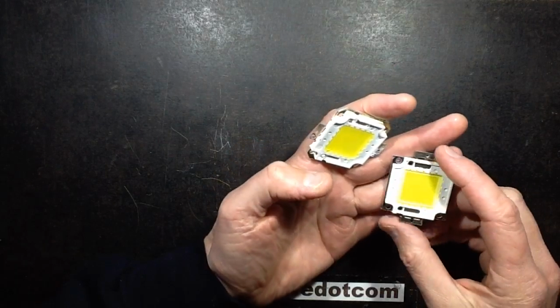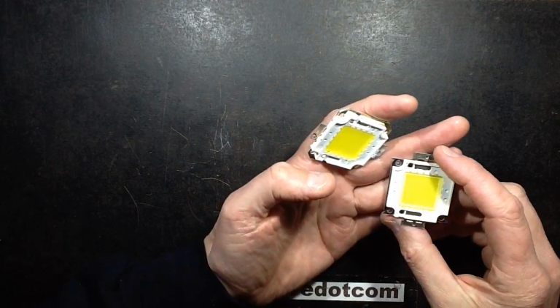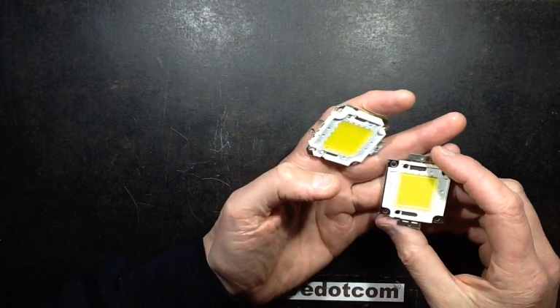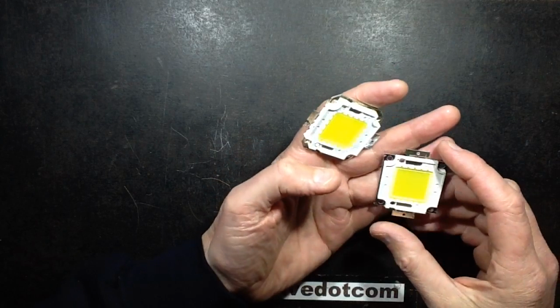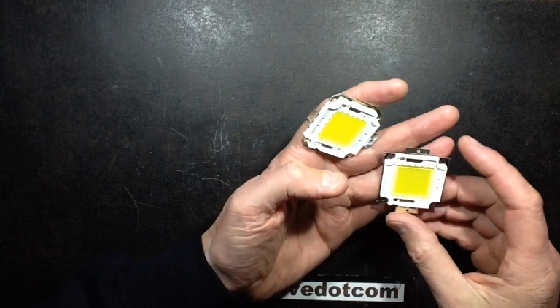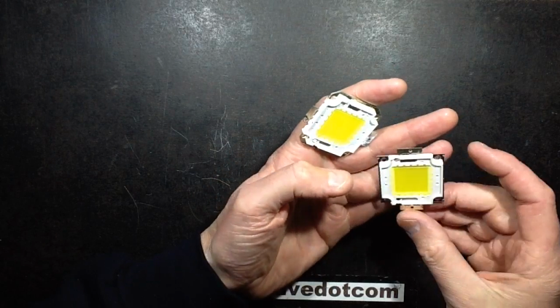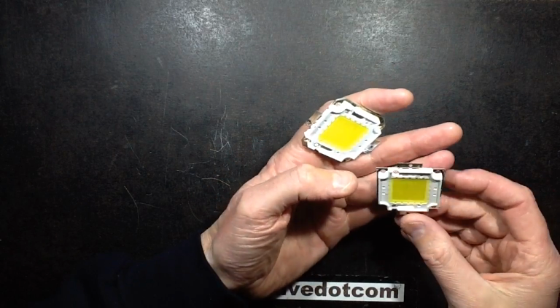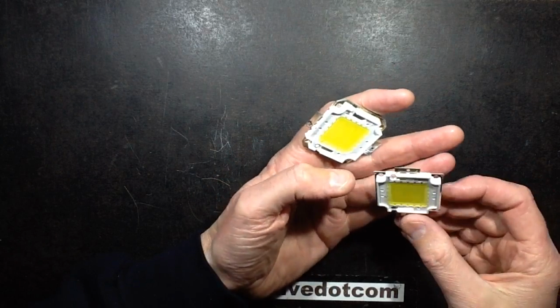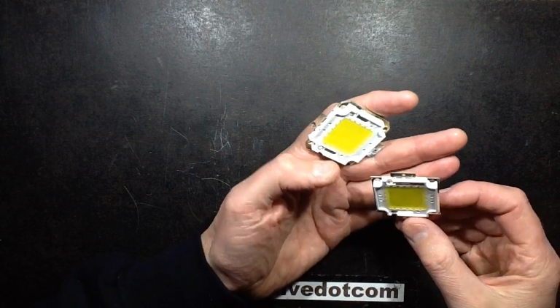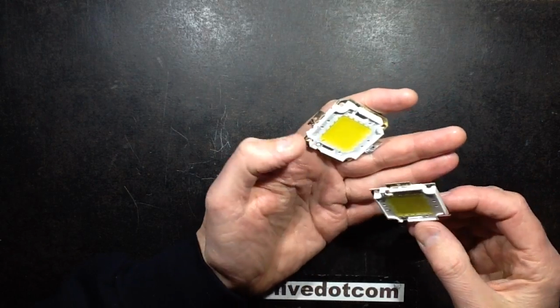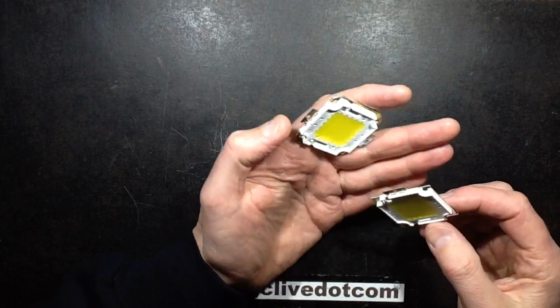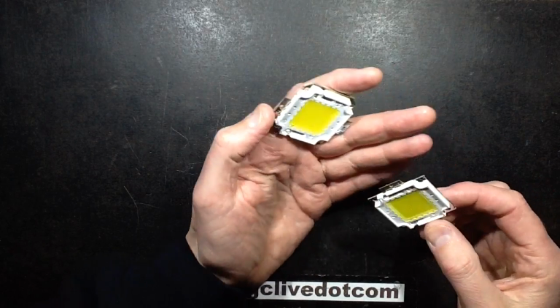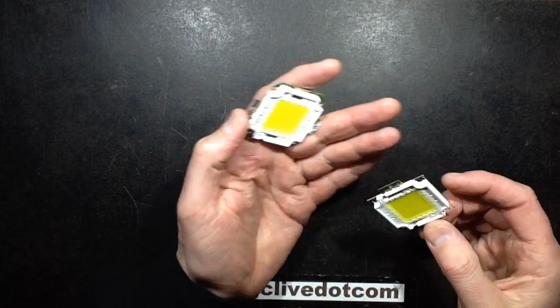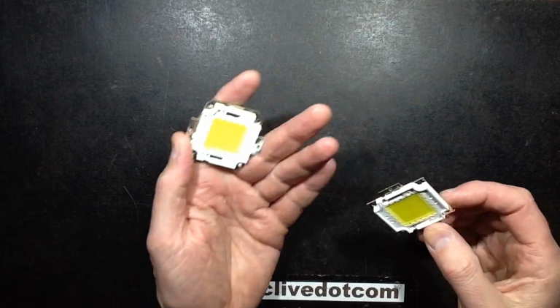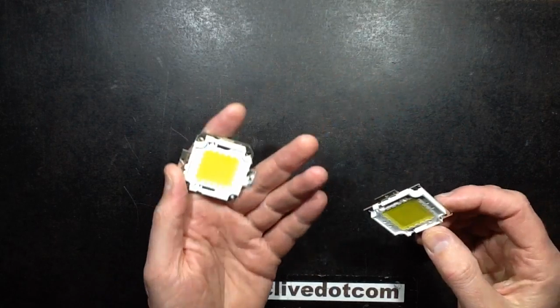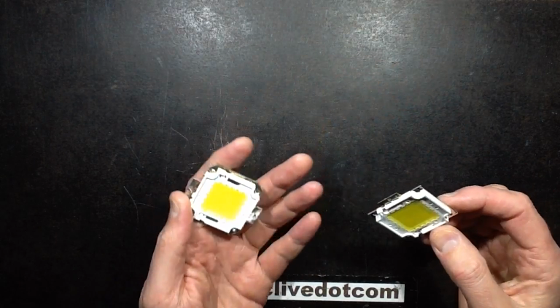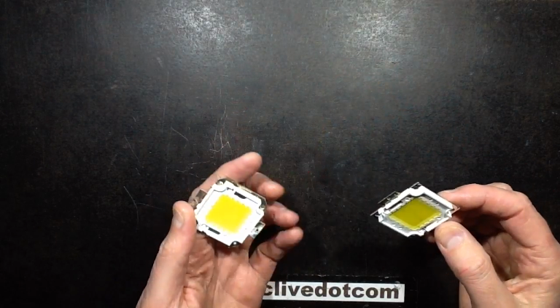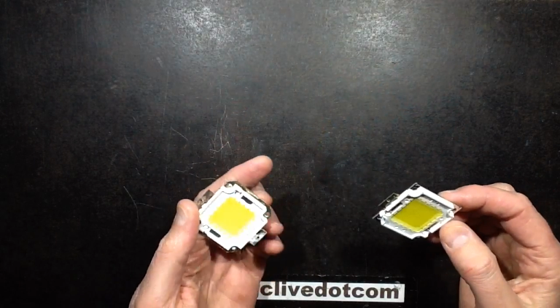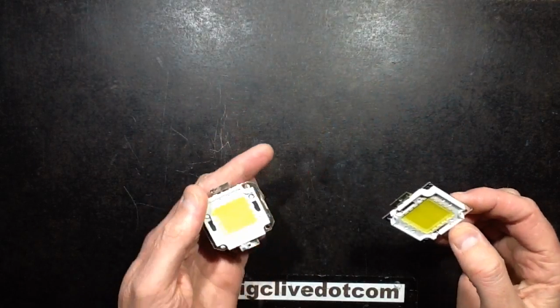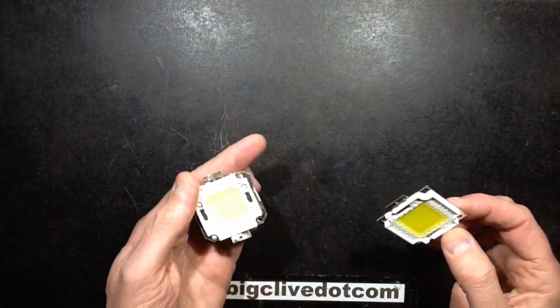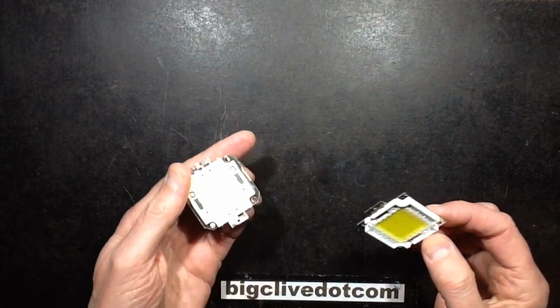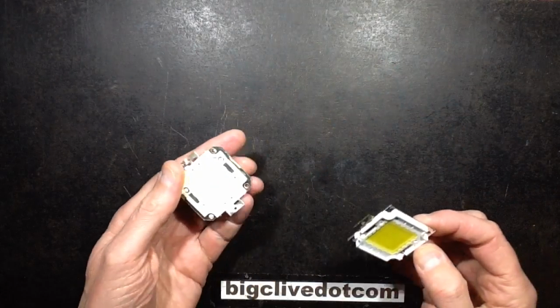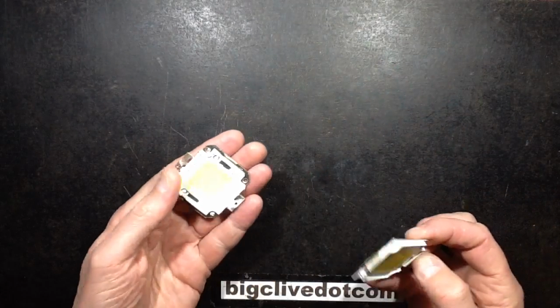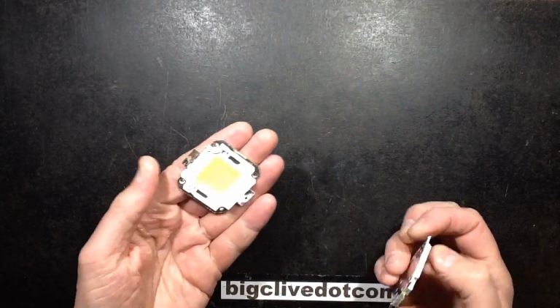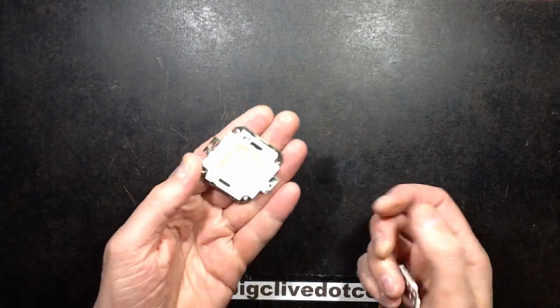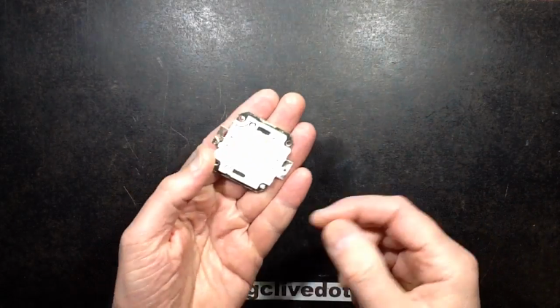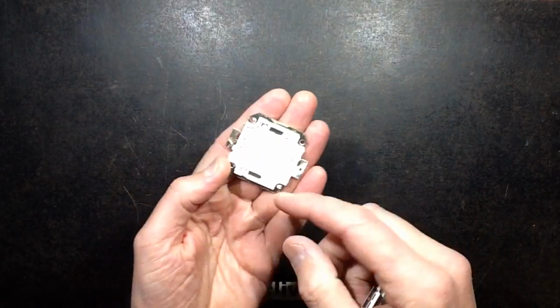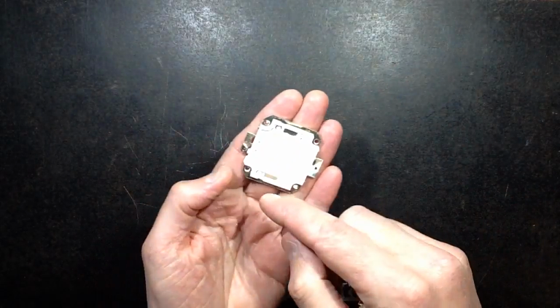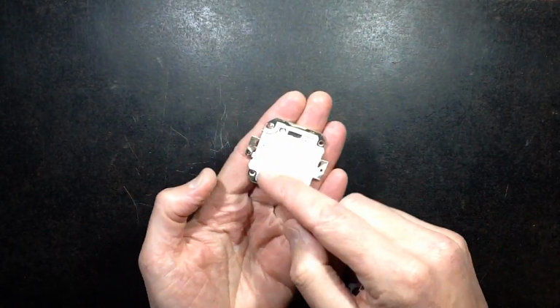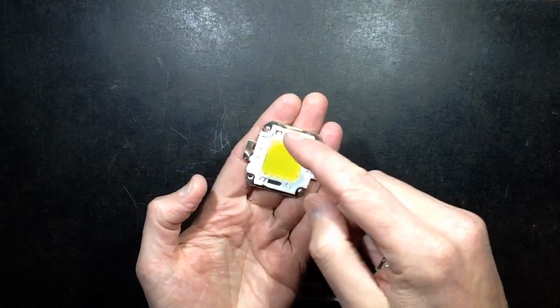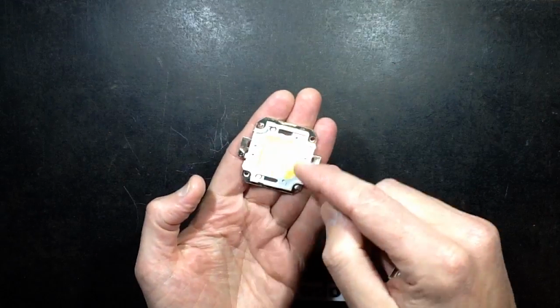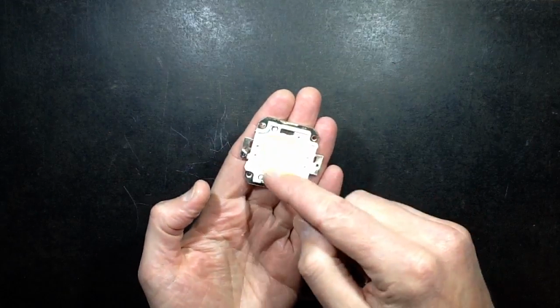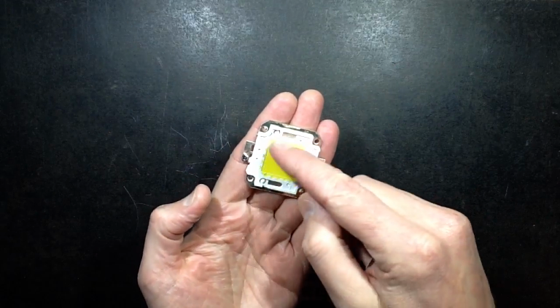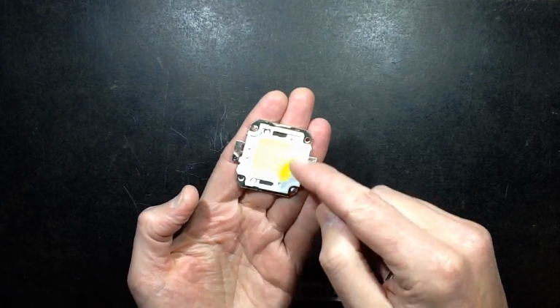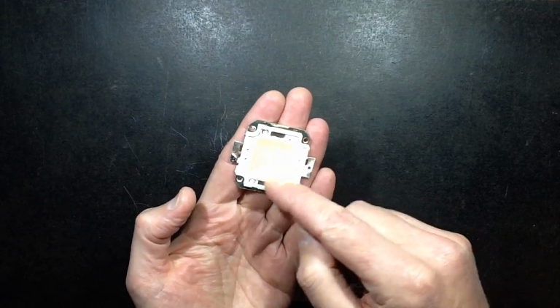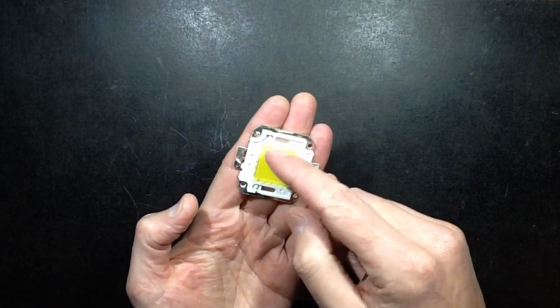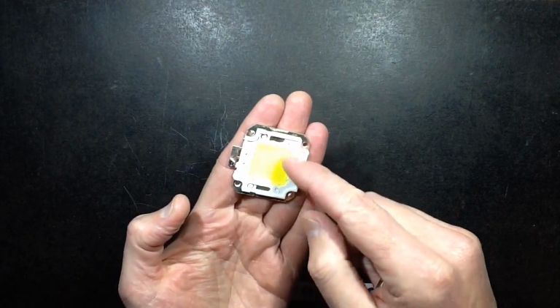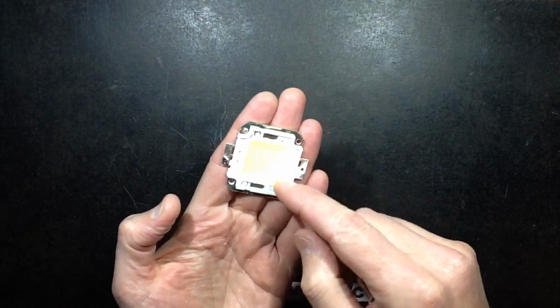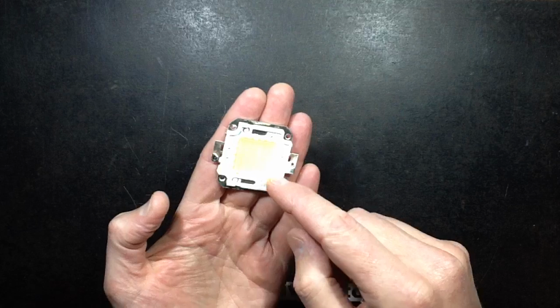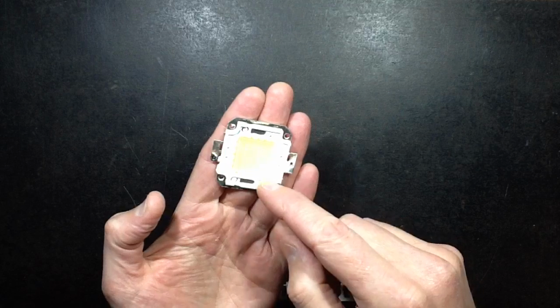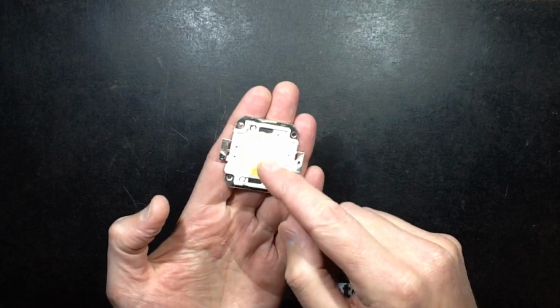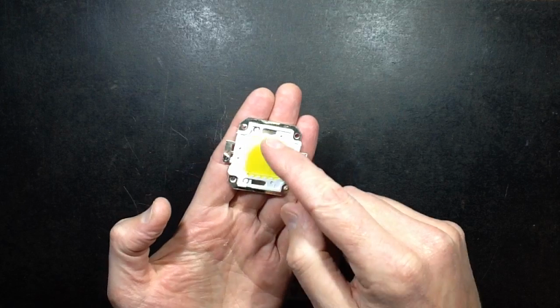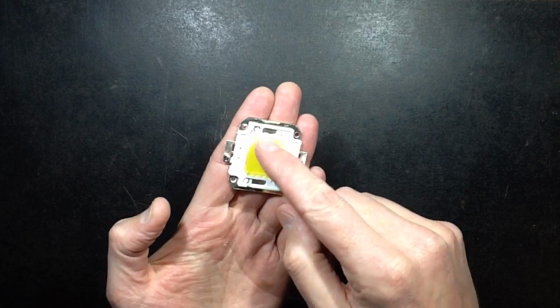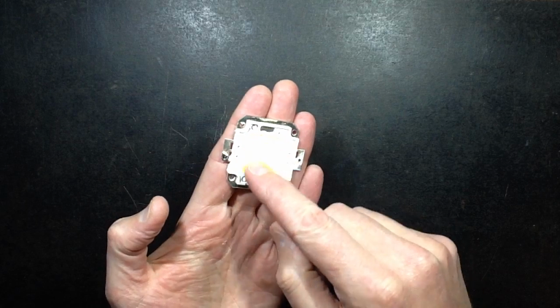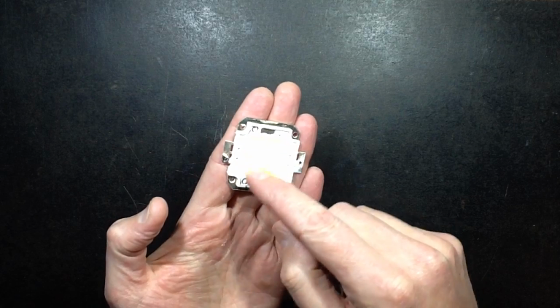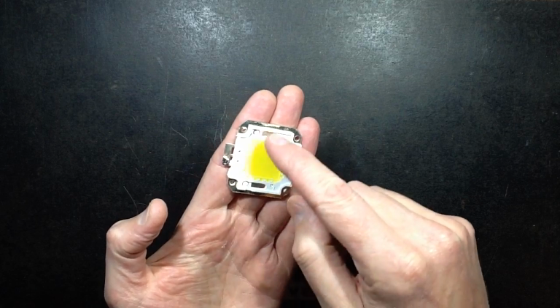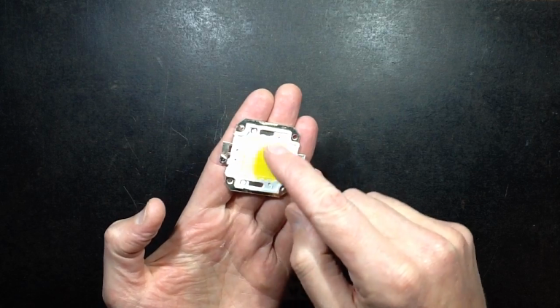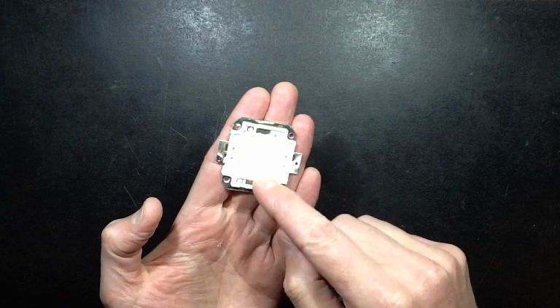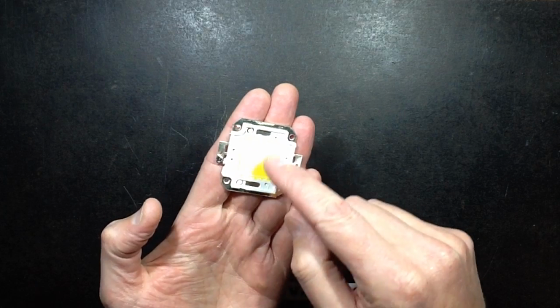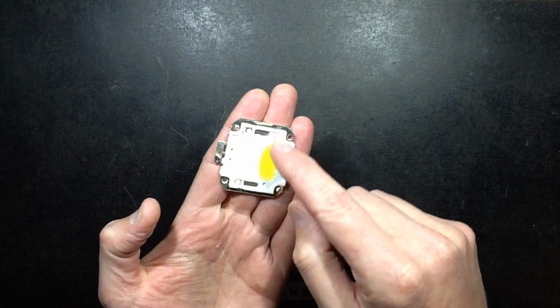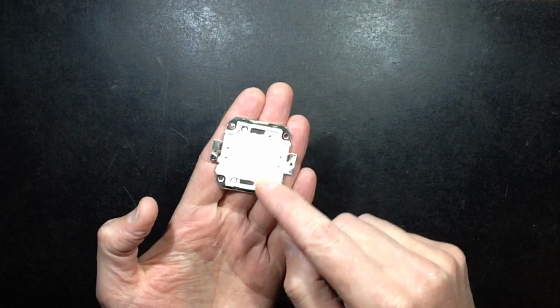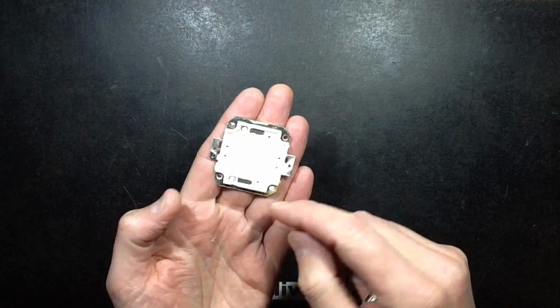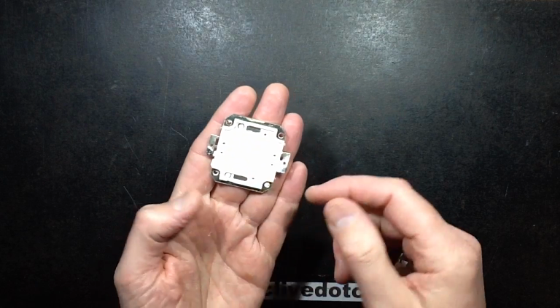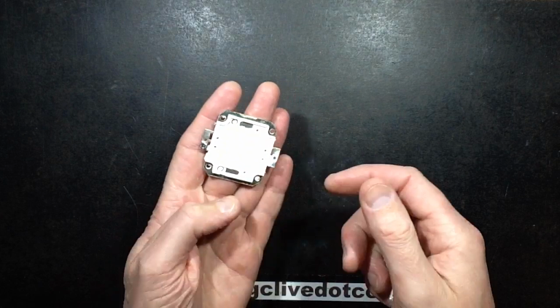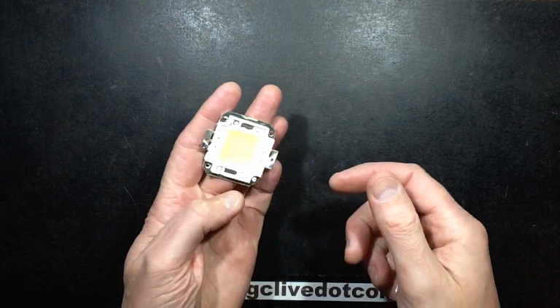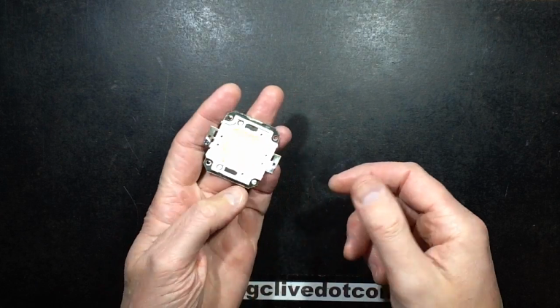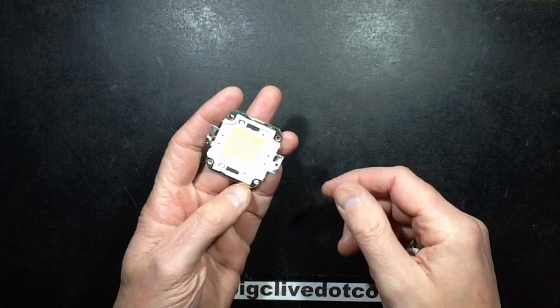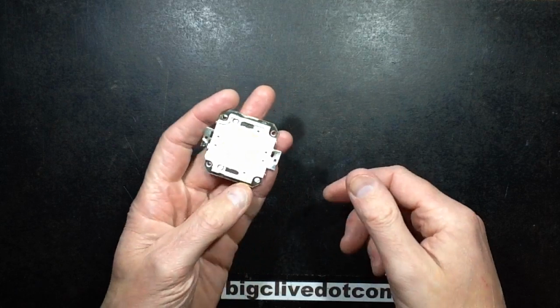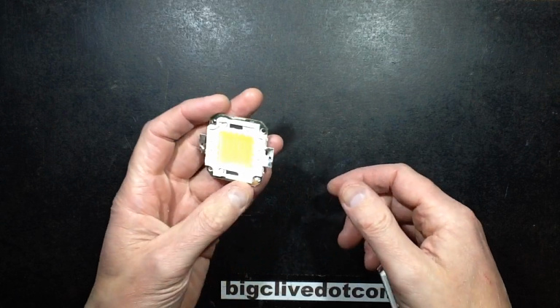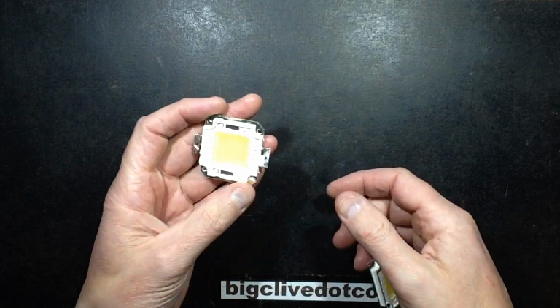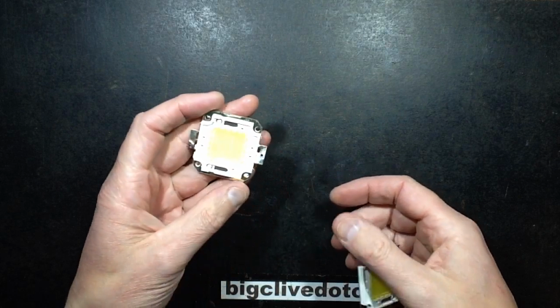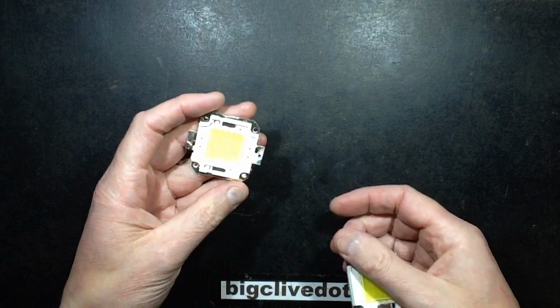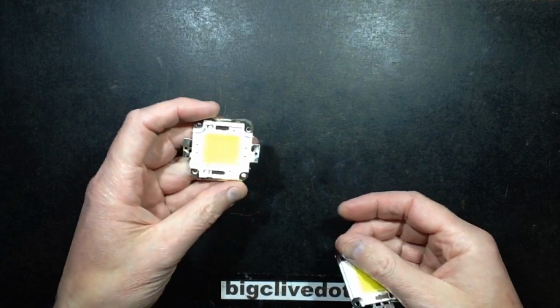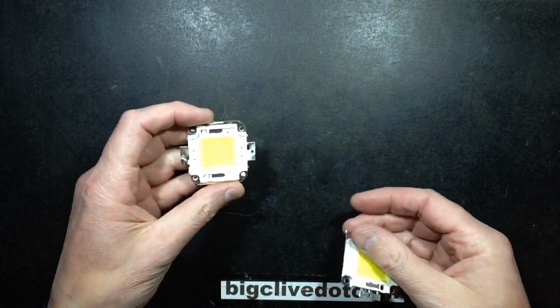So this is quite new. This is a typical 50 watt LED with the 50 big chips in it and the five rows of ten.